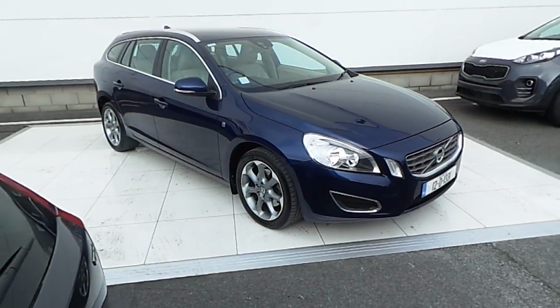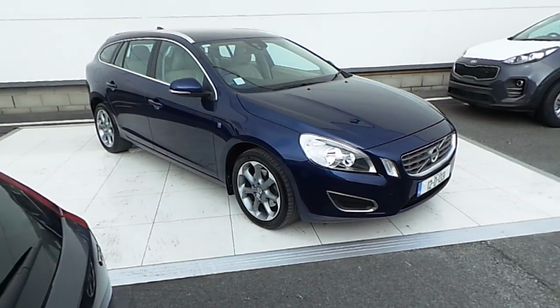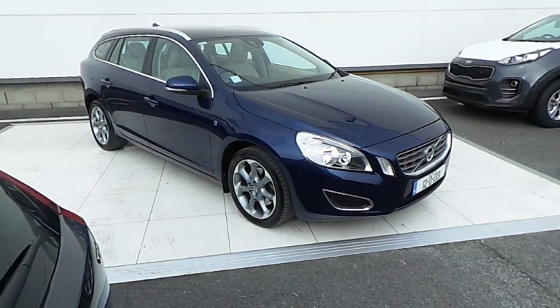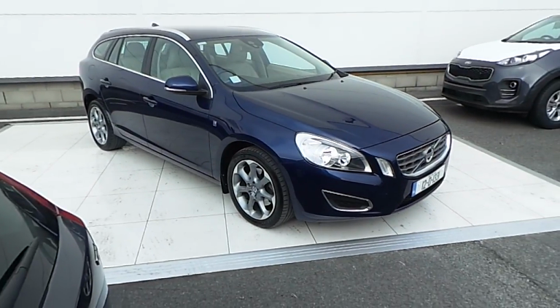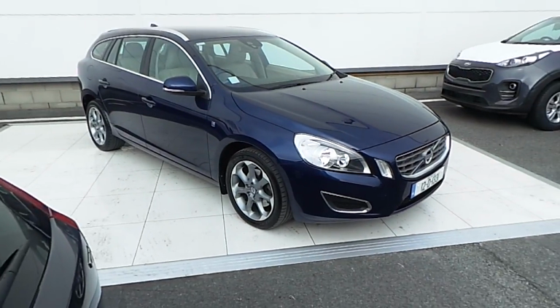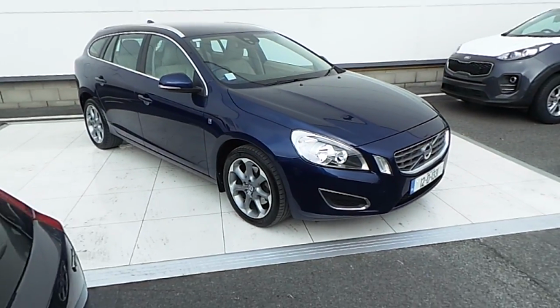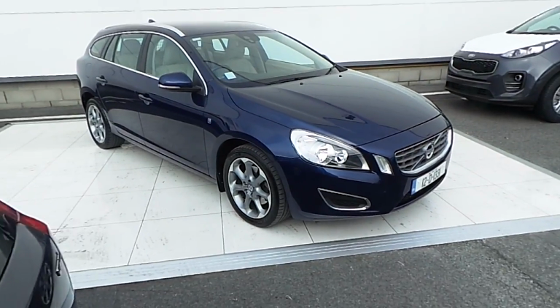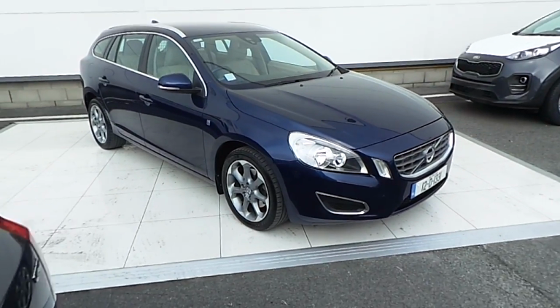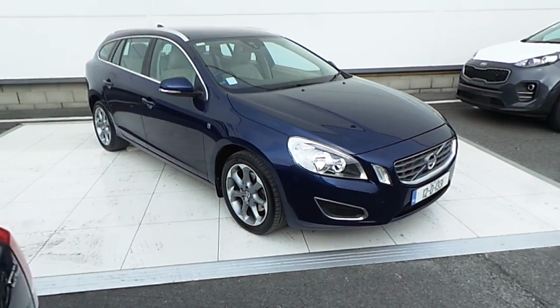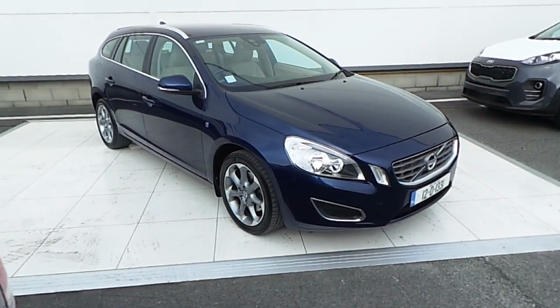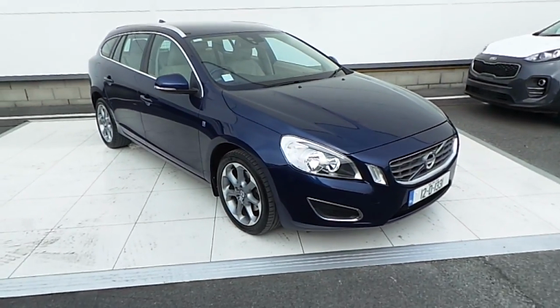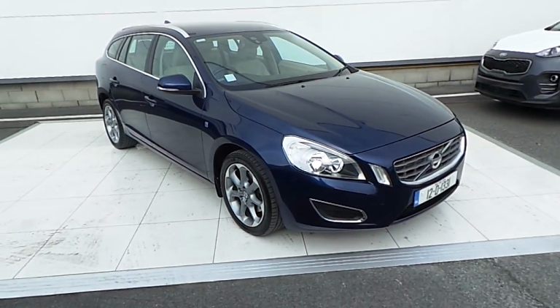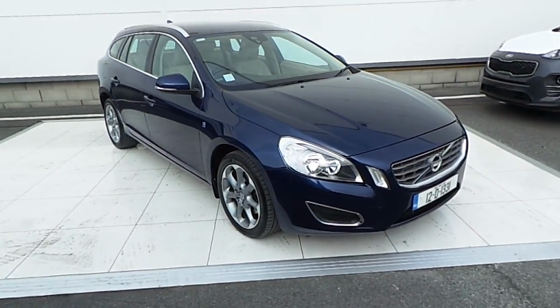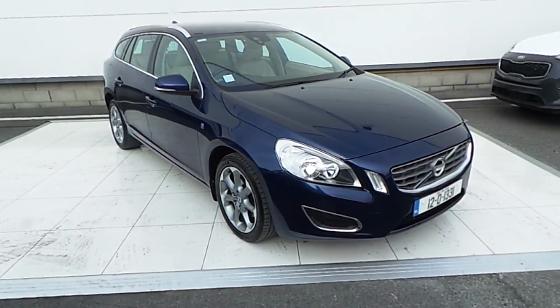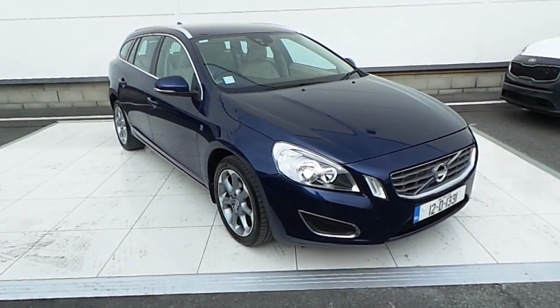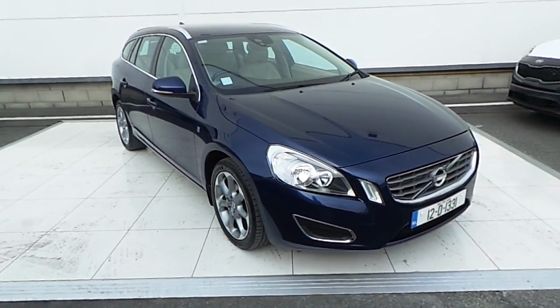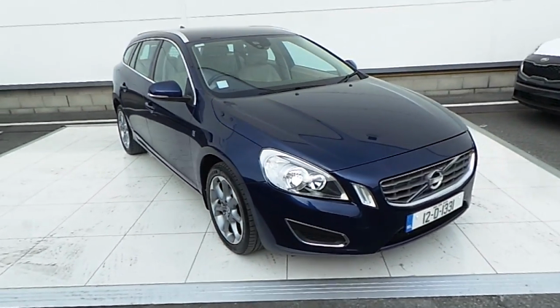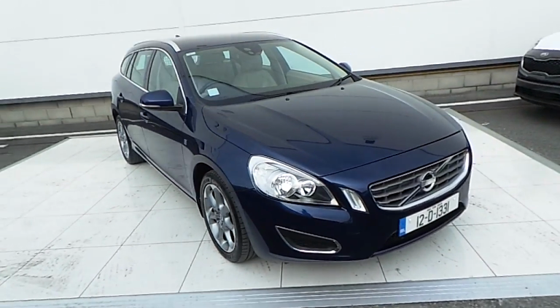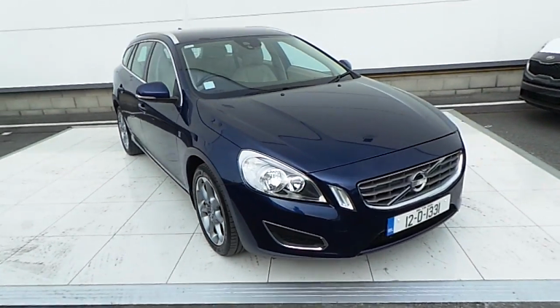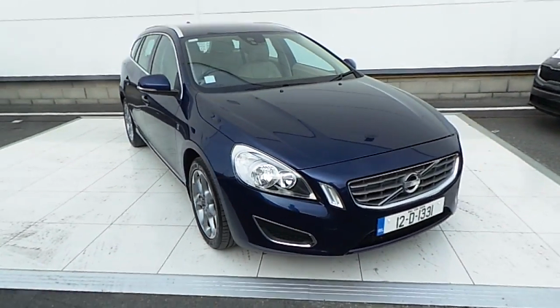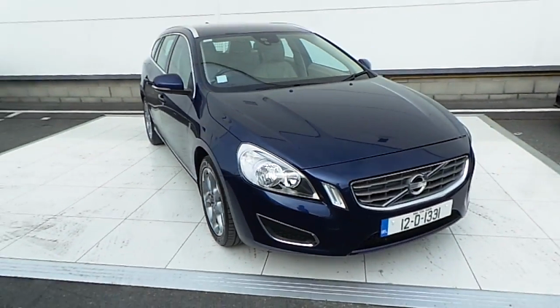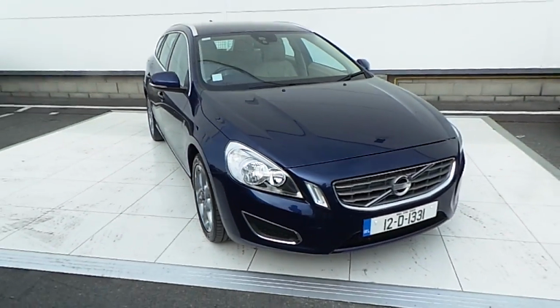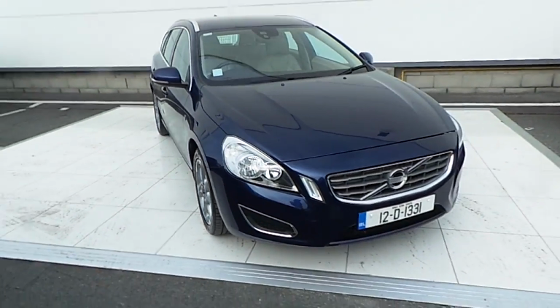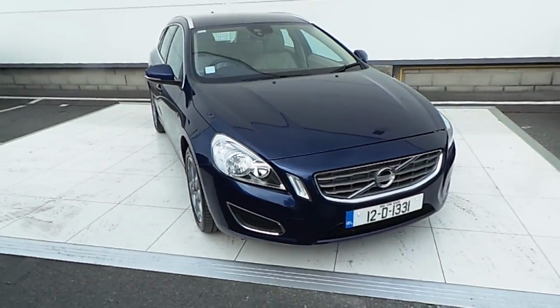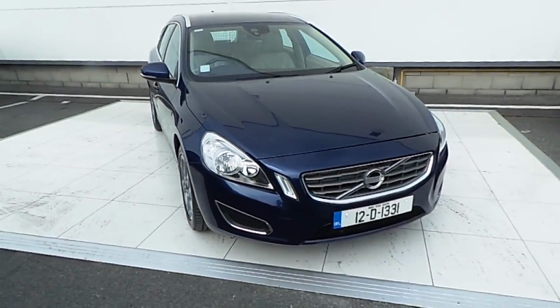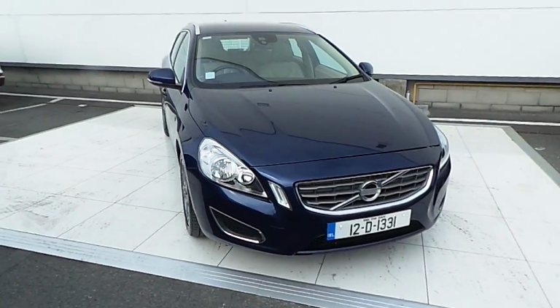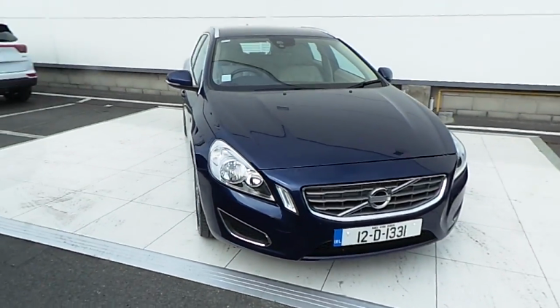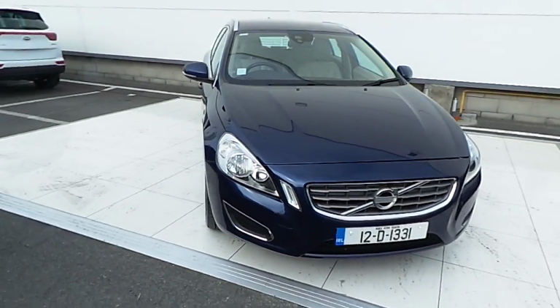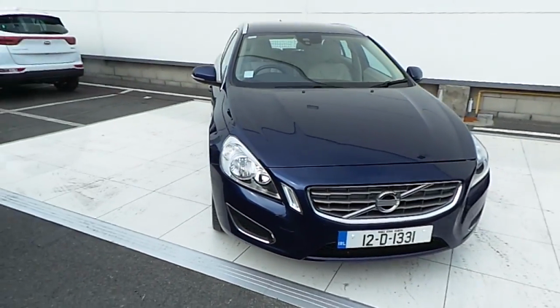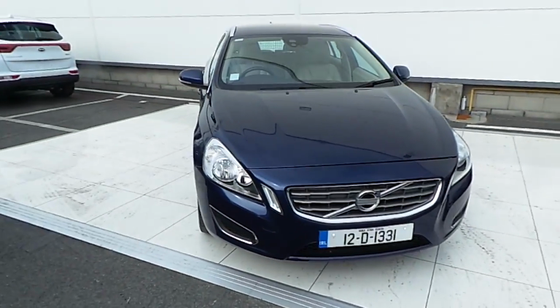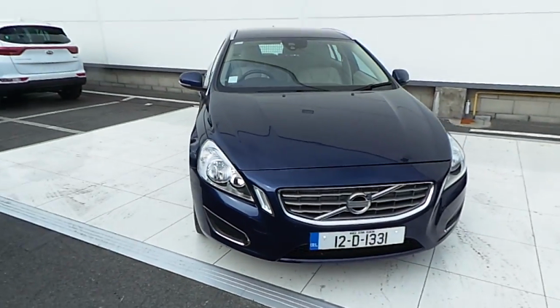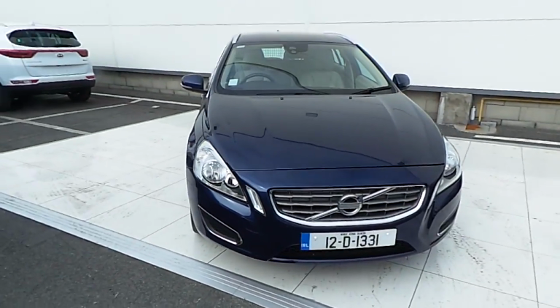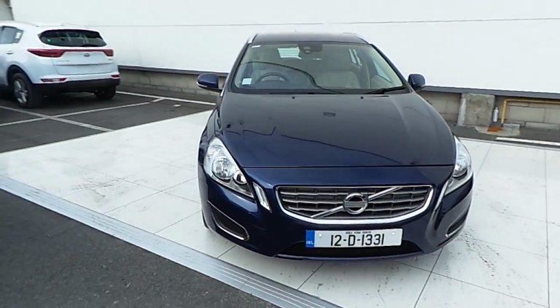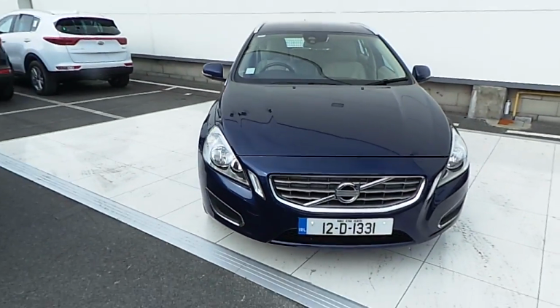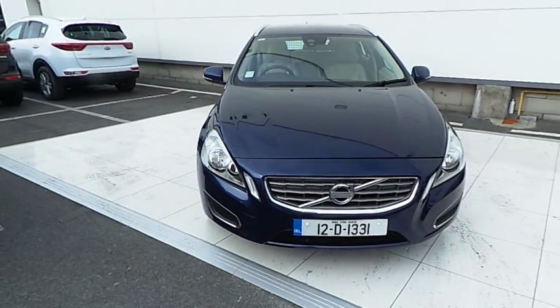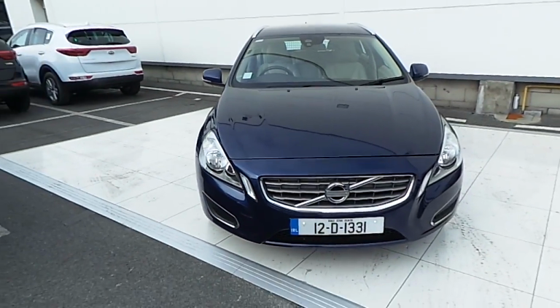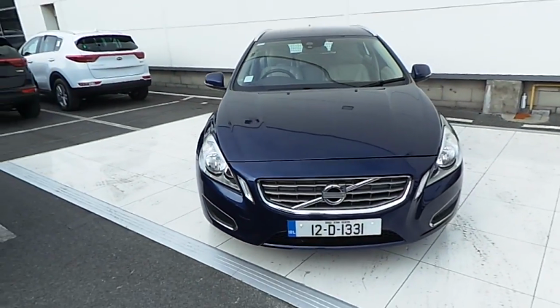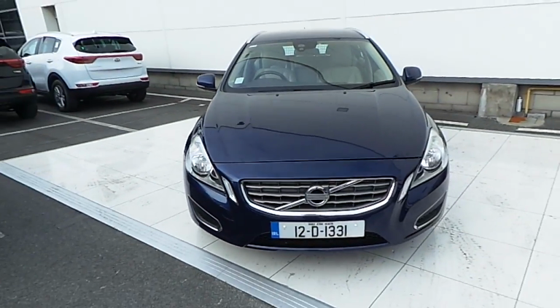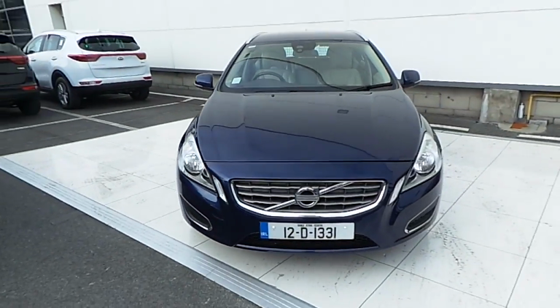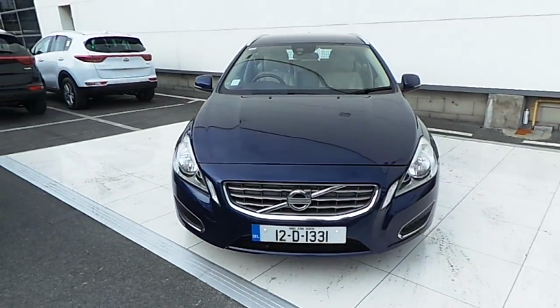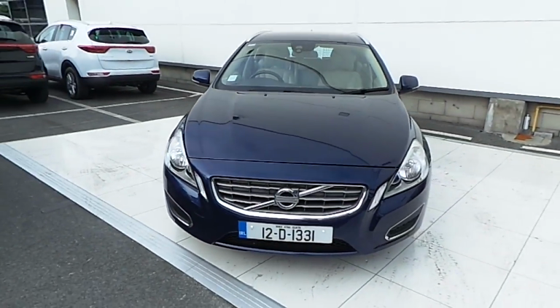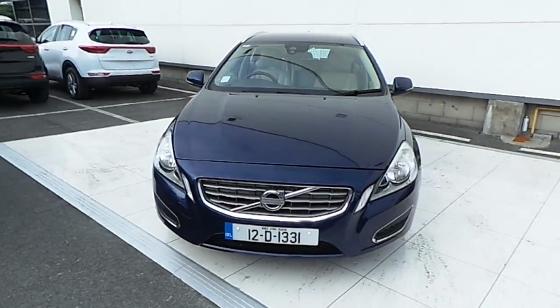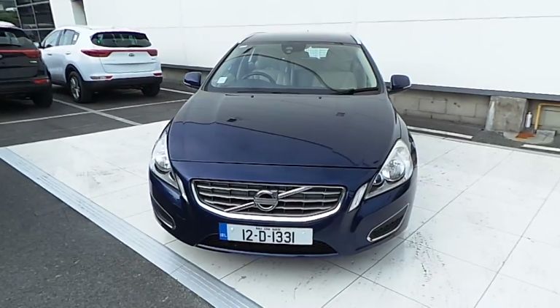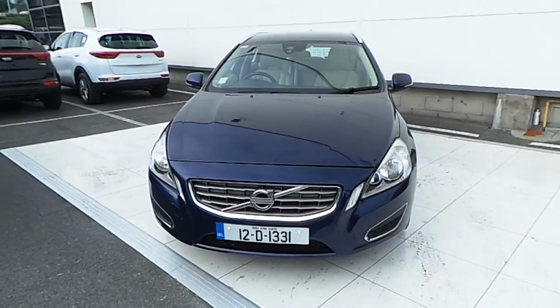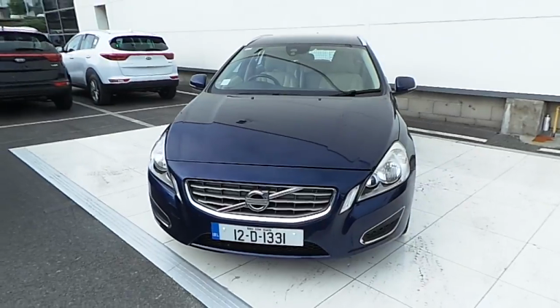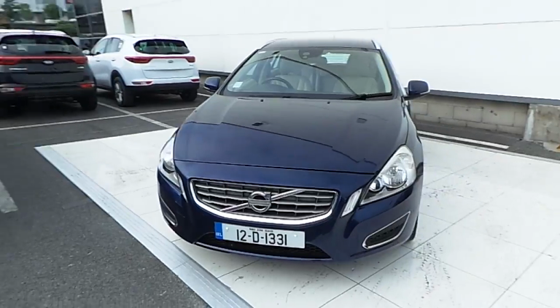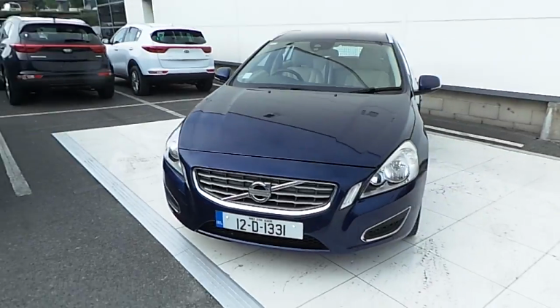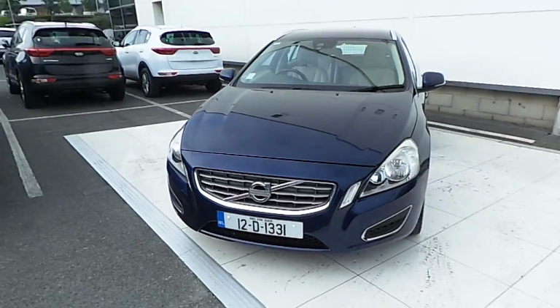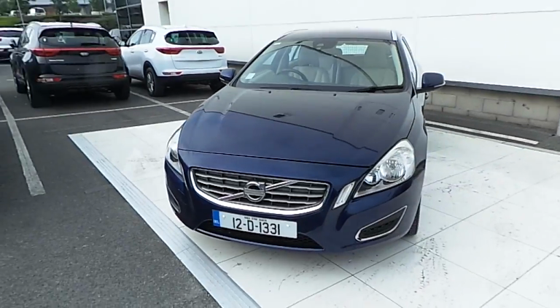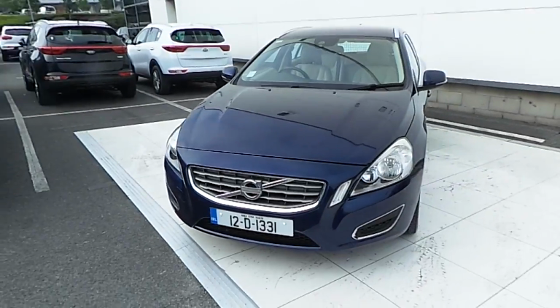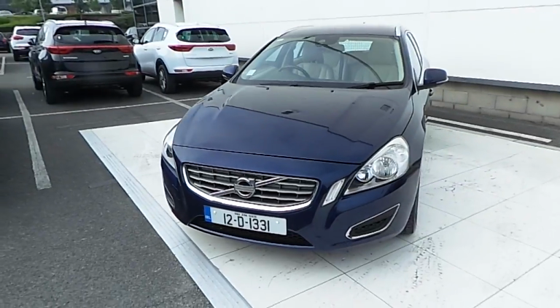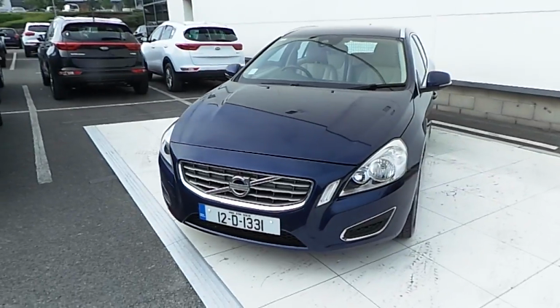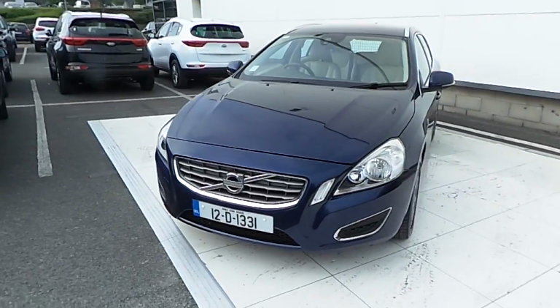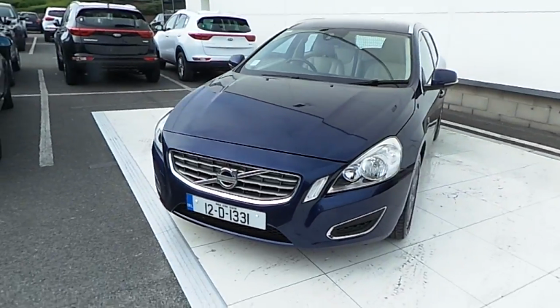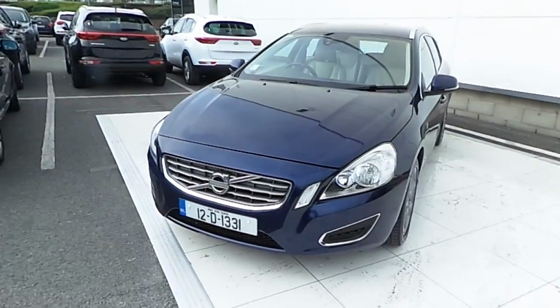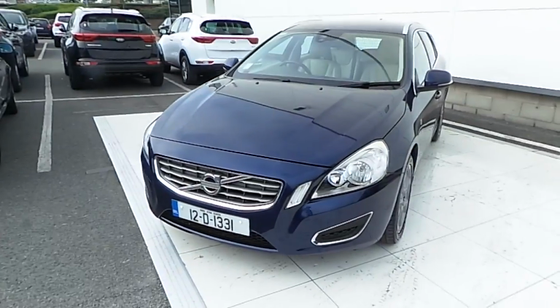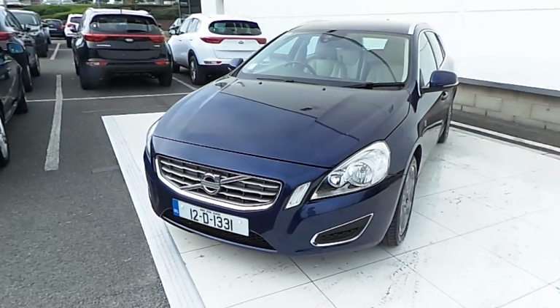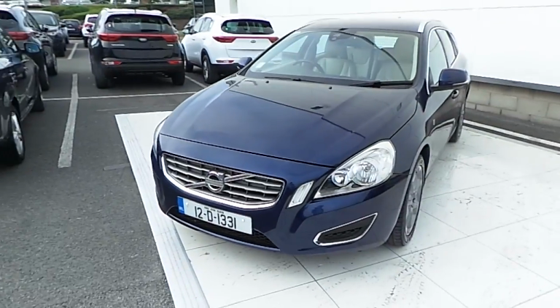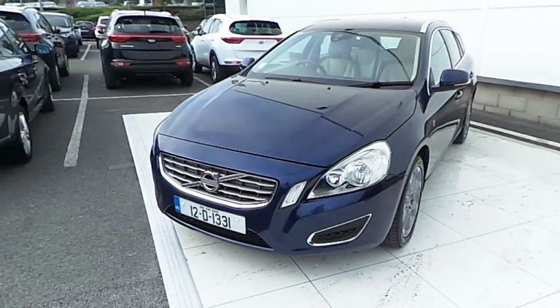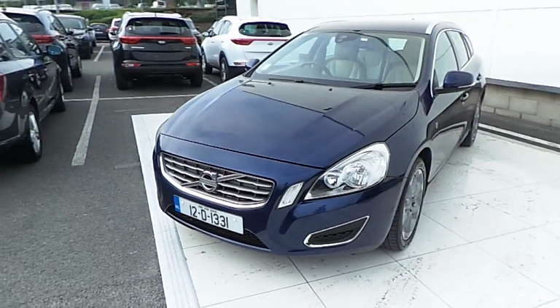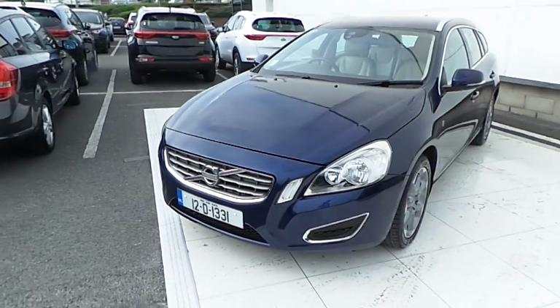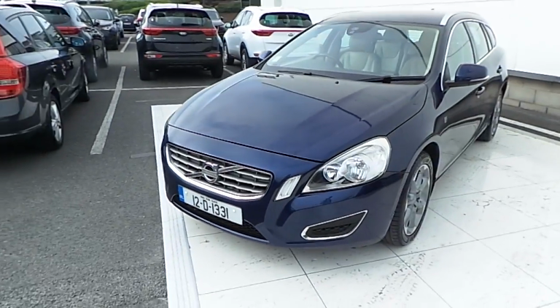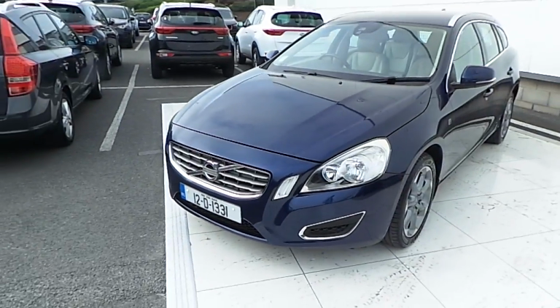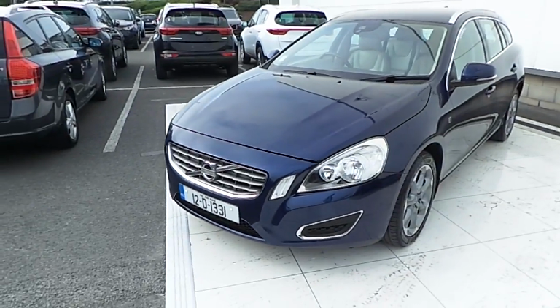Hello and welcome to HB9's Volvo. Today we are reviewing this 2012 Volvo V60. It's finished in magic blue metallic paint.